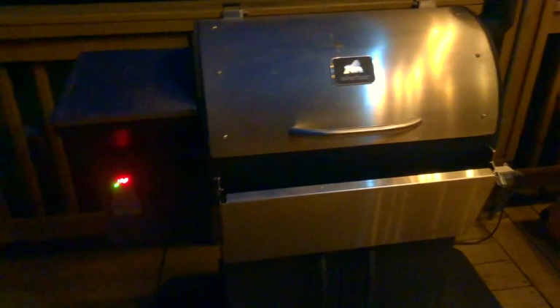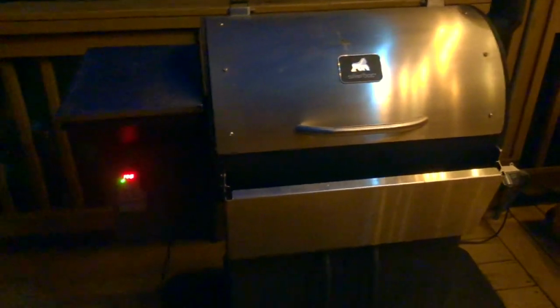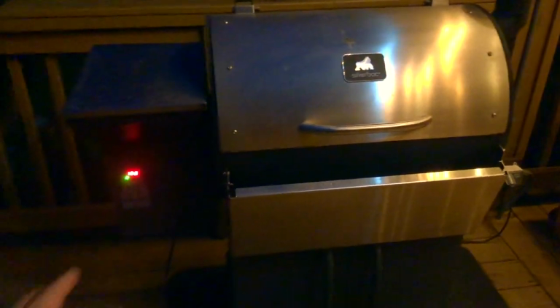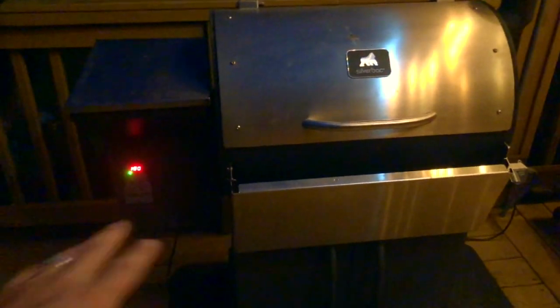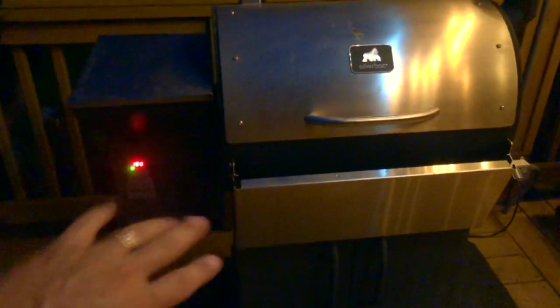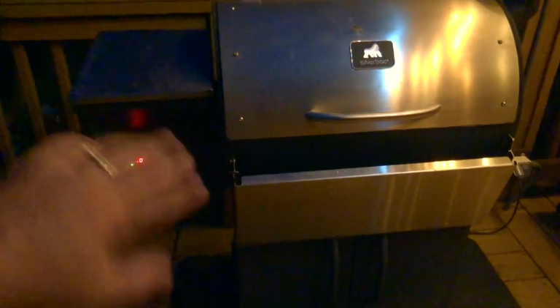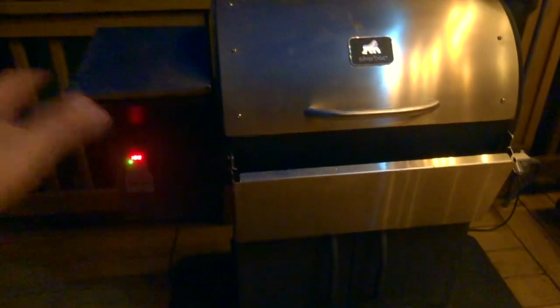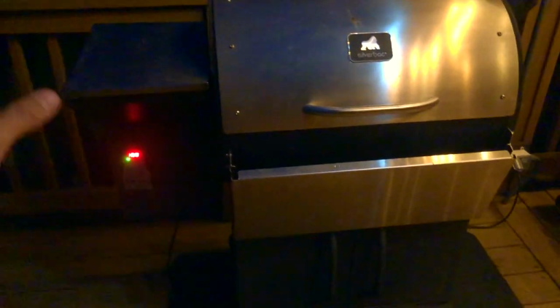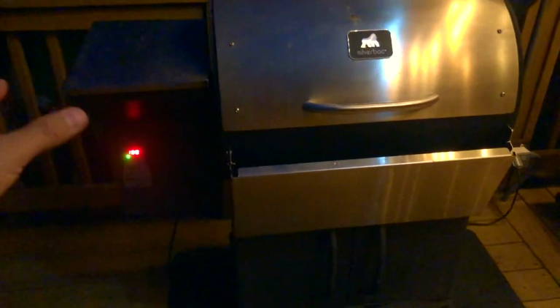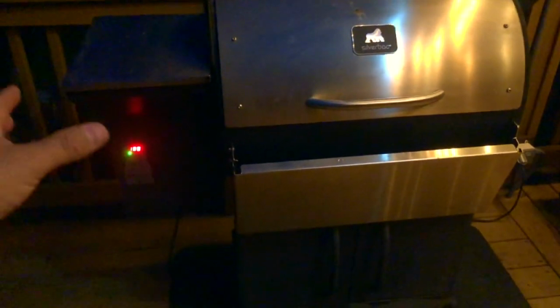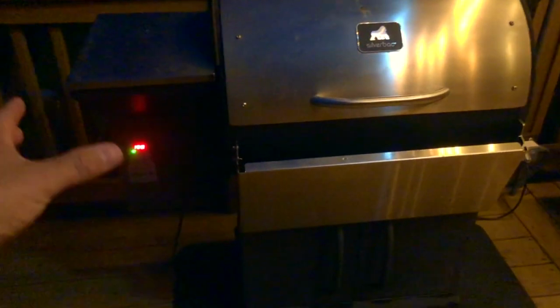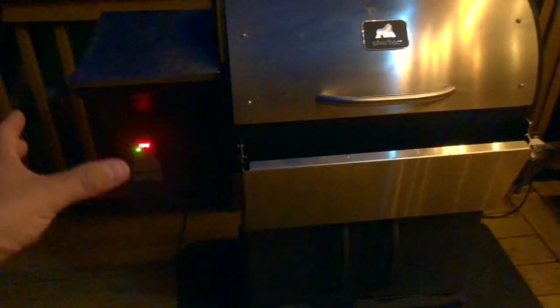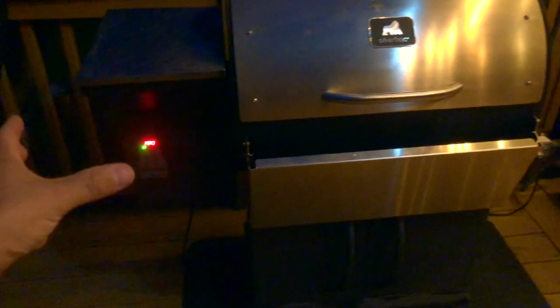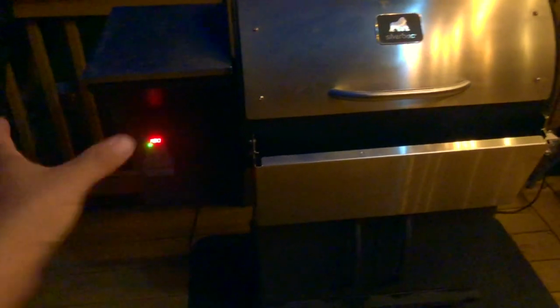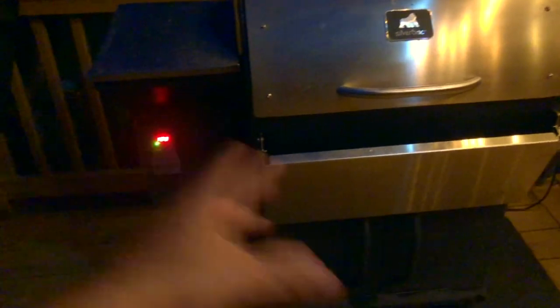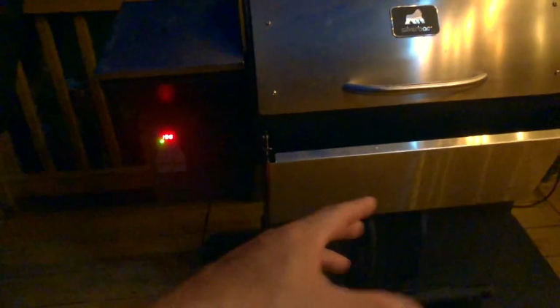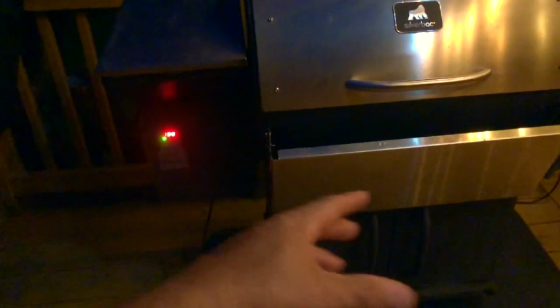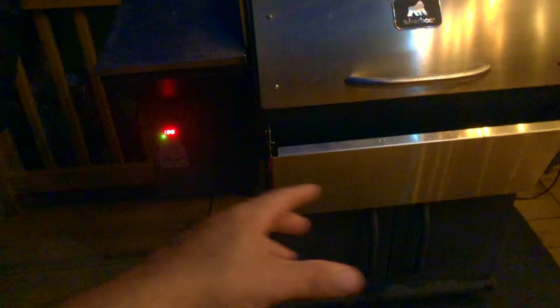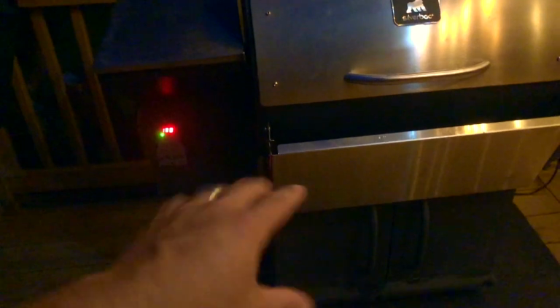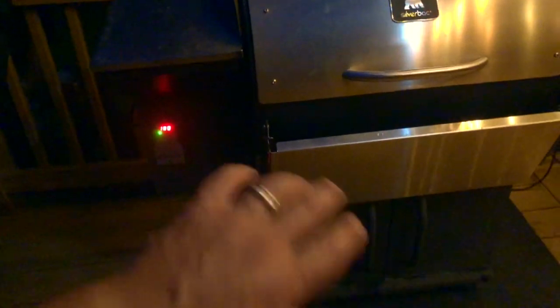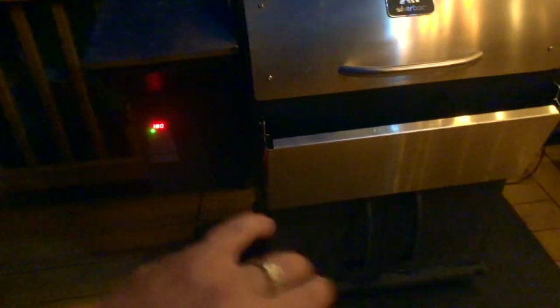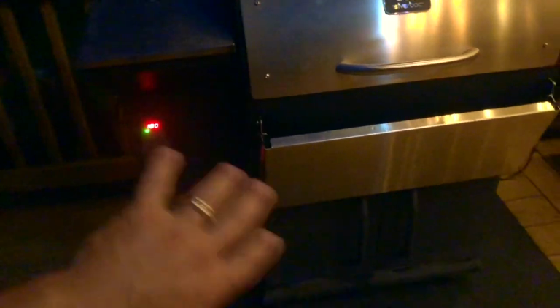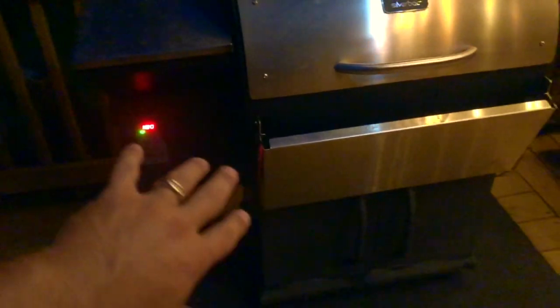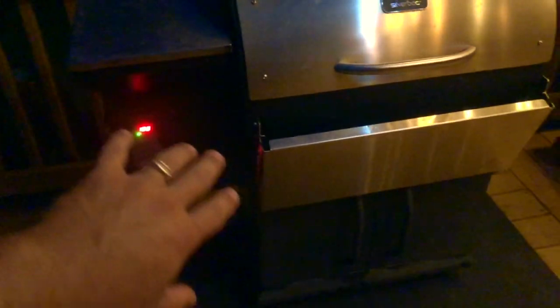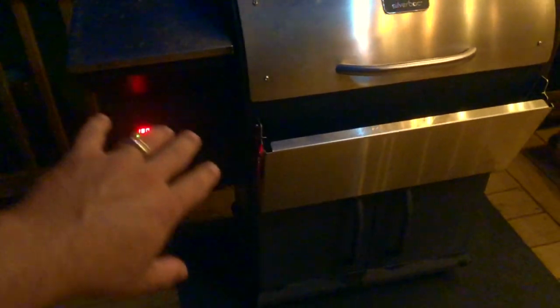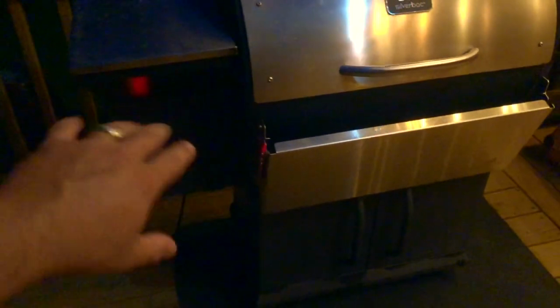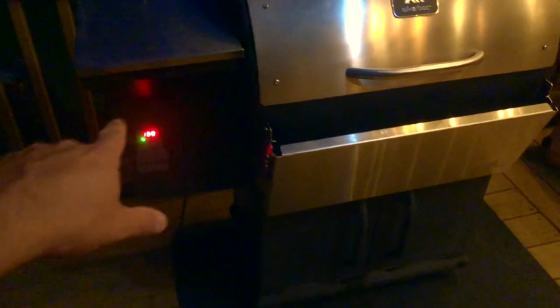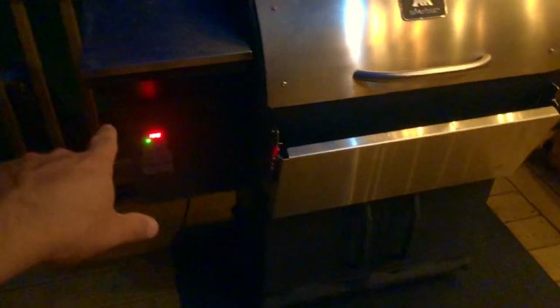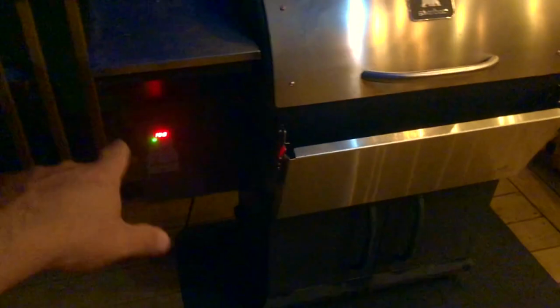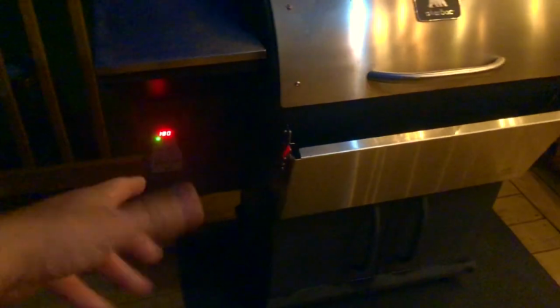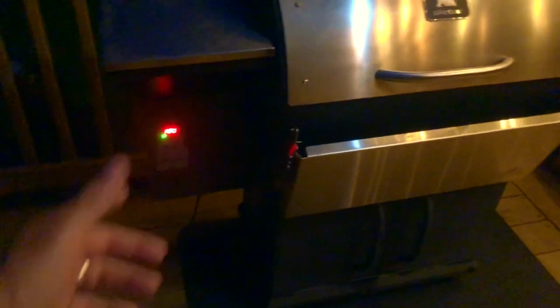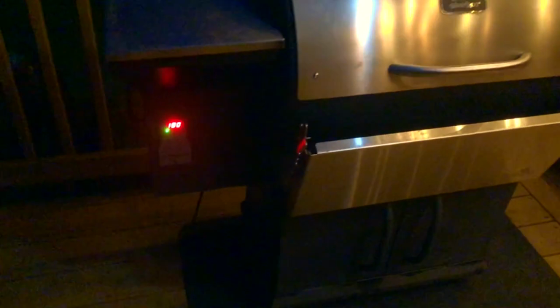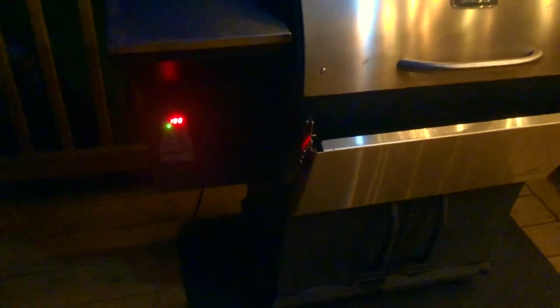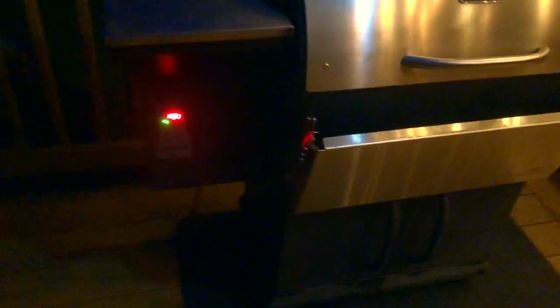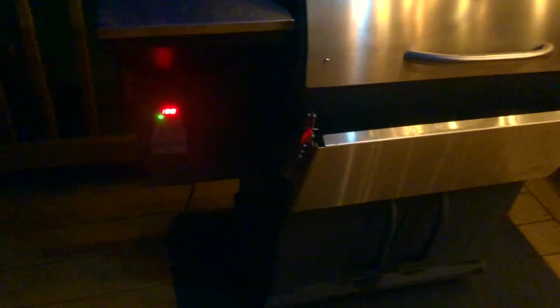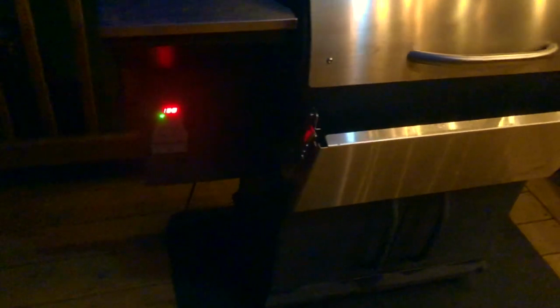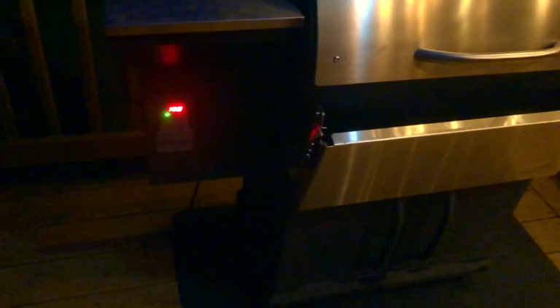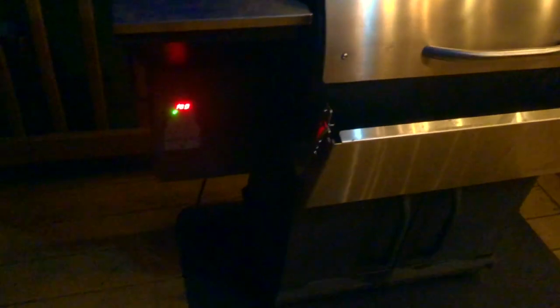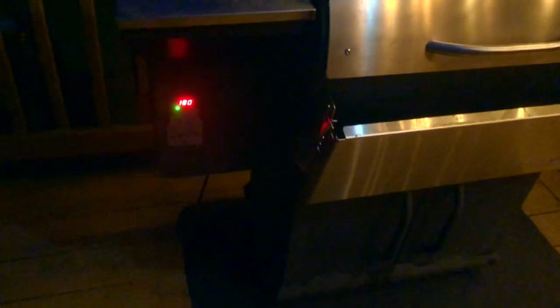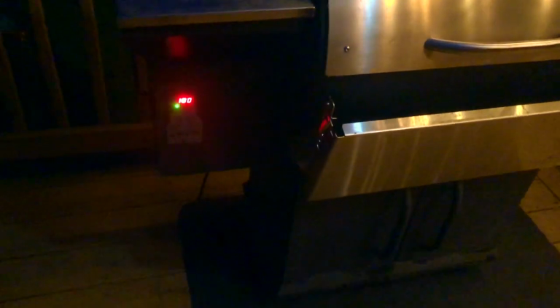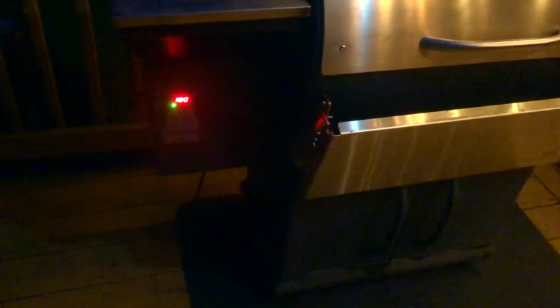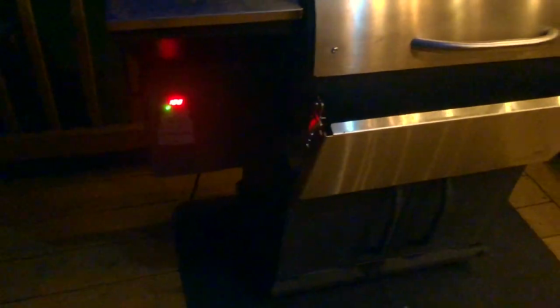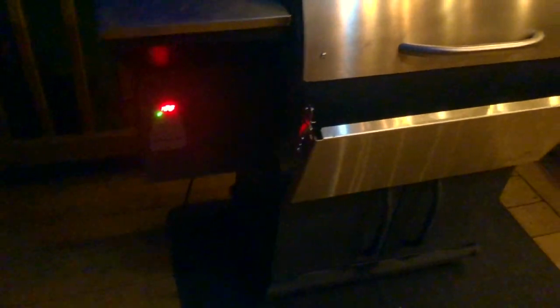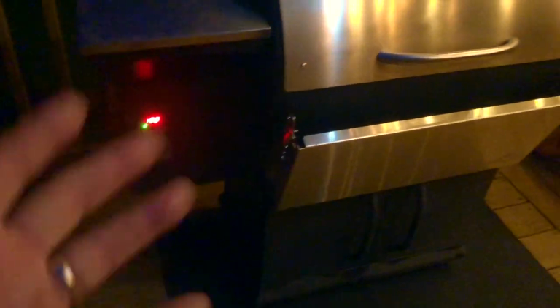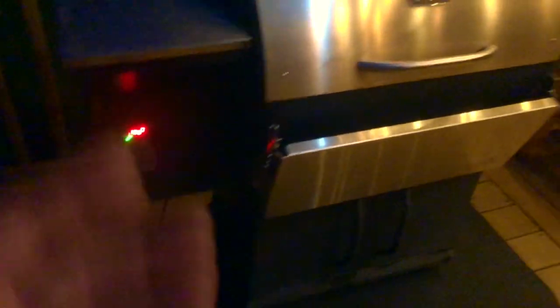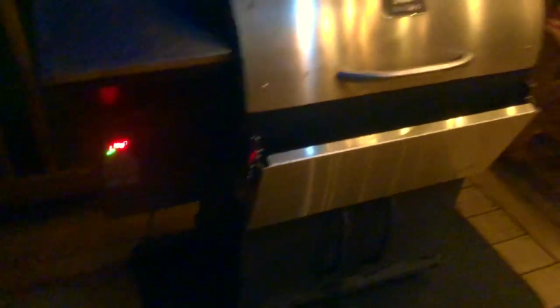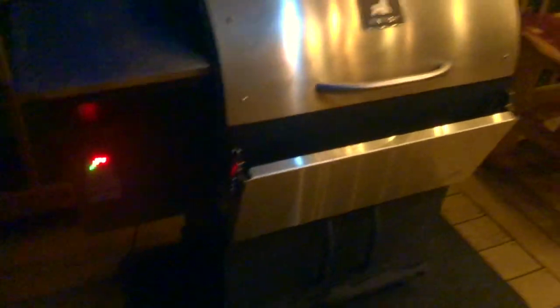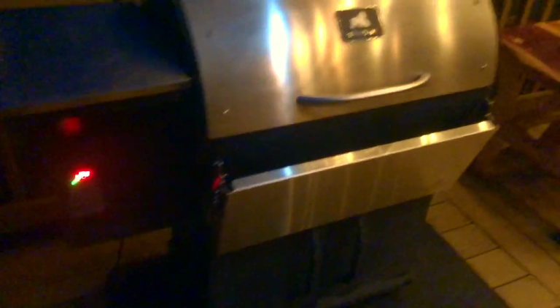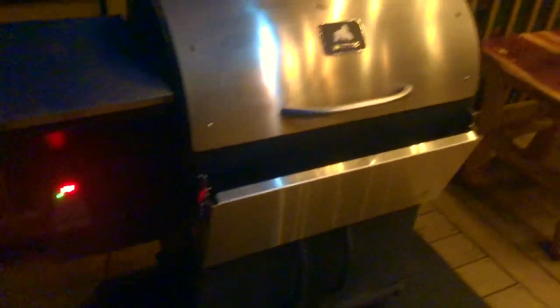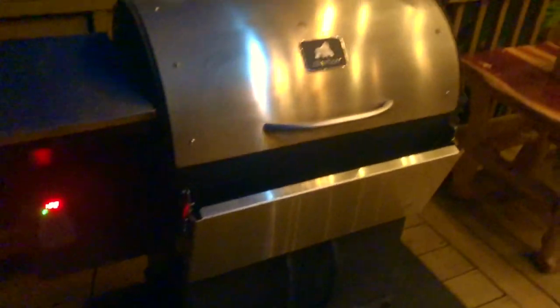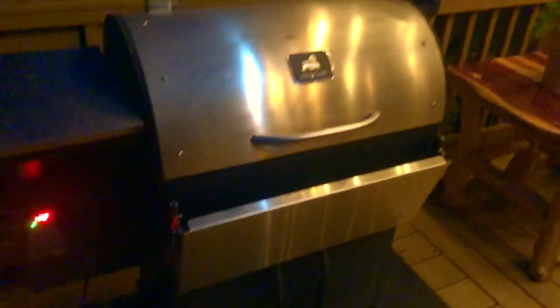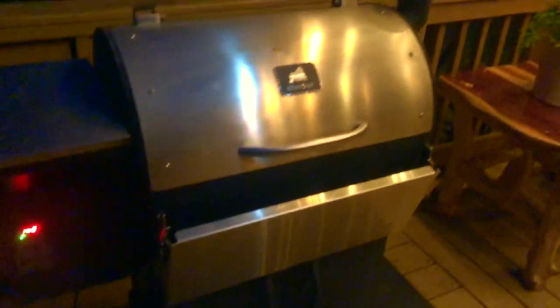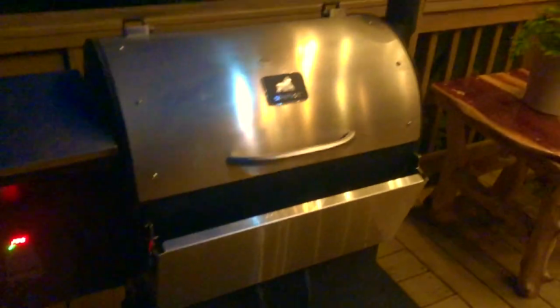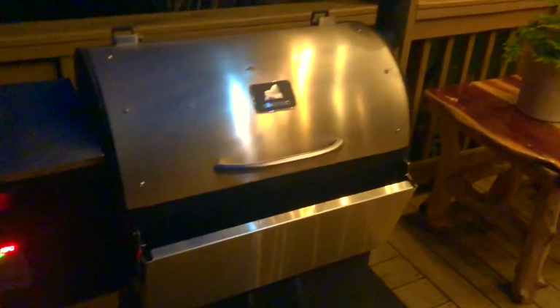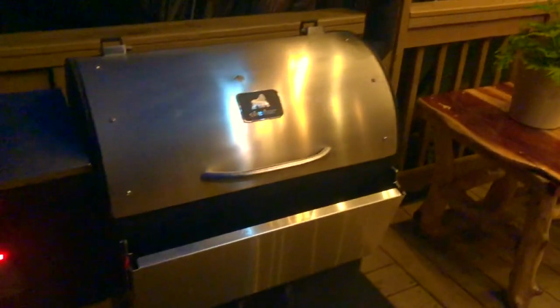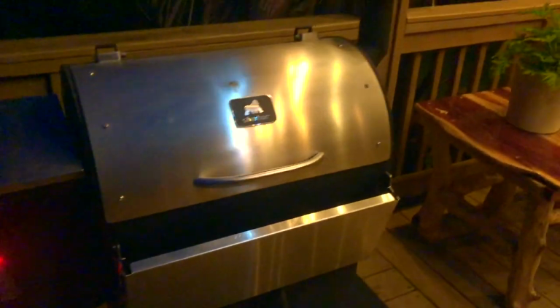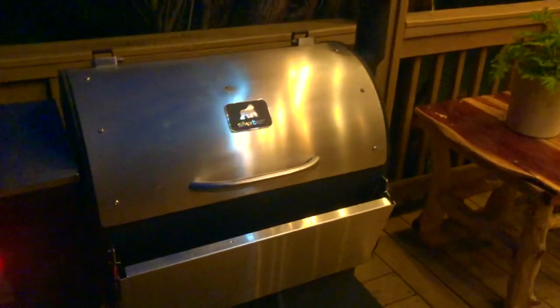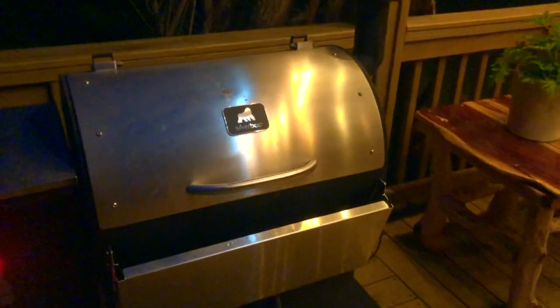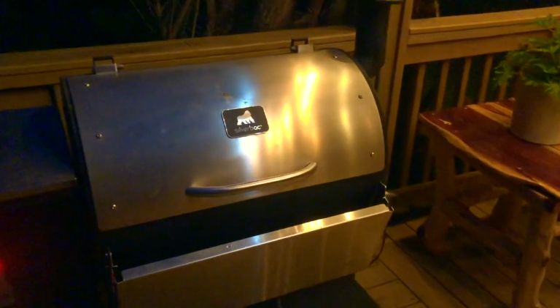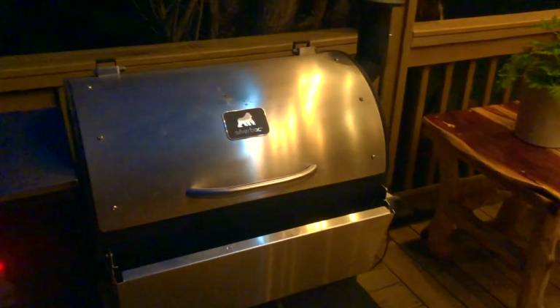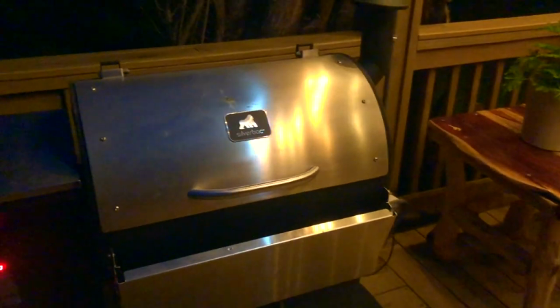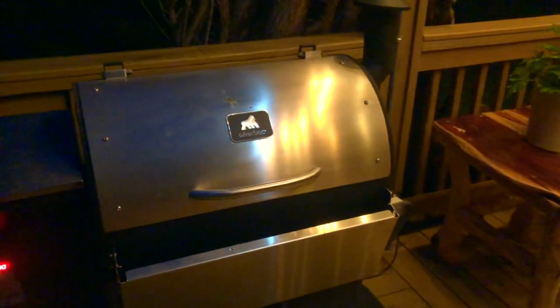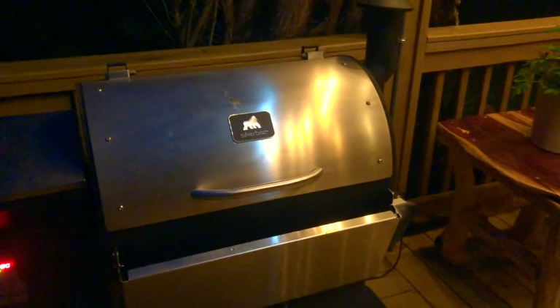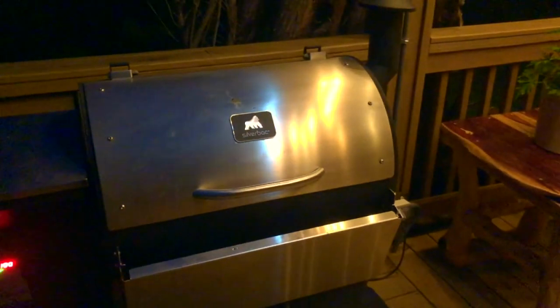I moved everything aside, used zip ties to secure the wire, and put it back together. Now it's working fine — I'm gaining temperature like I'm supposed to, and everything's working.